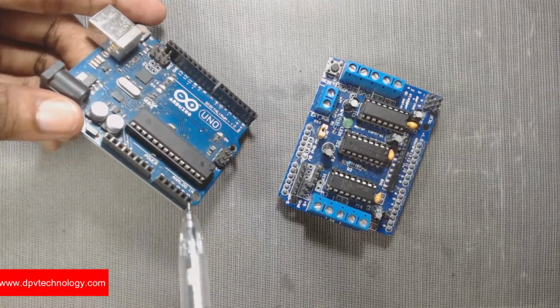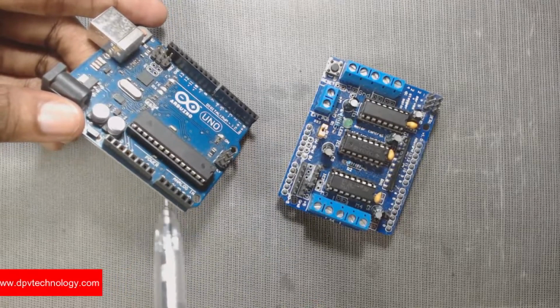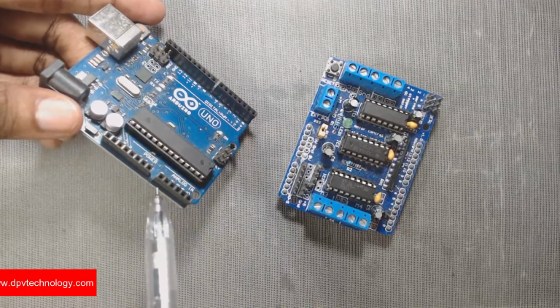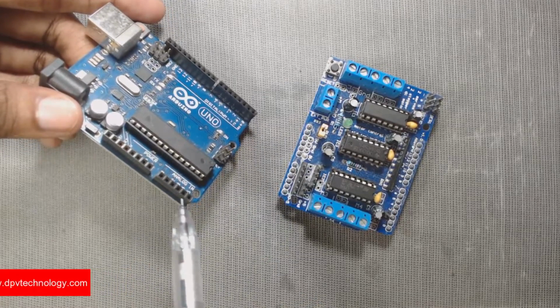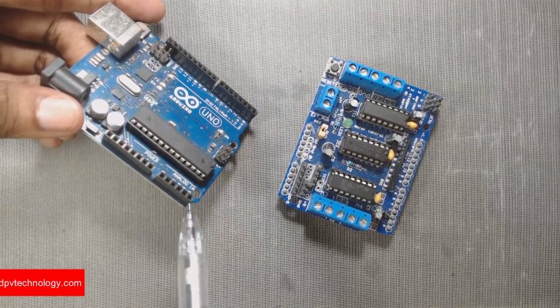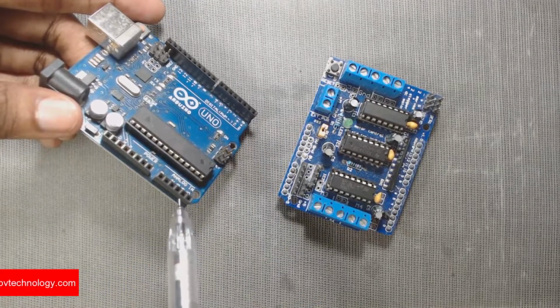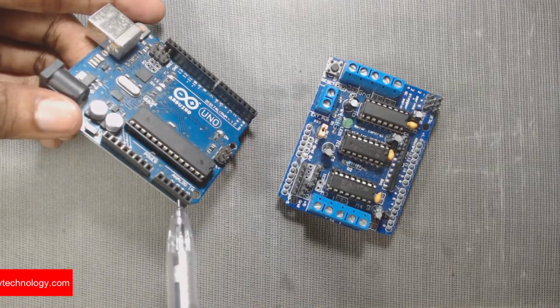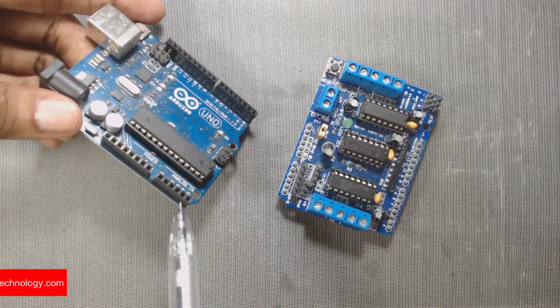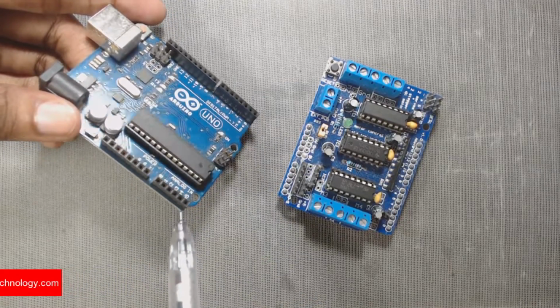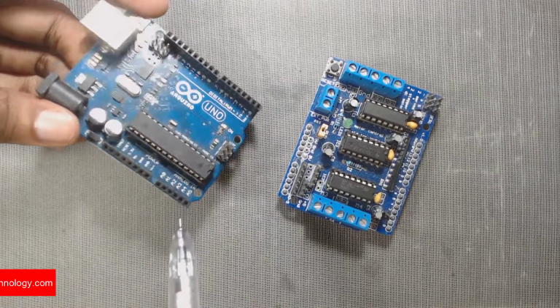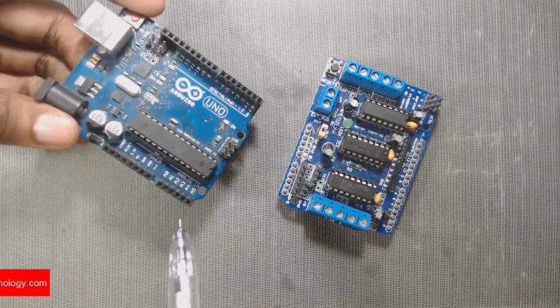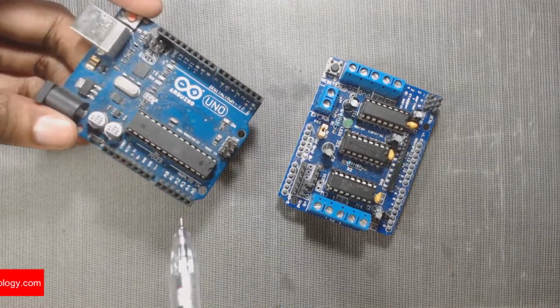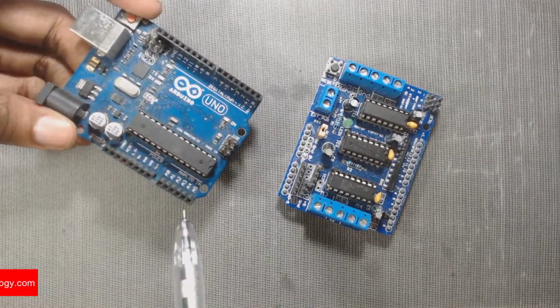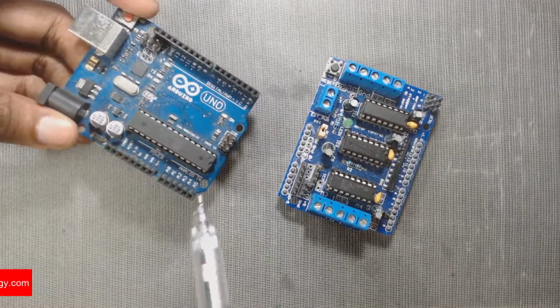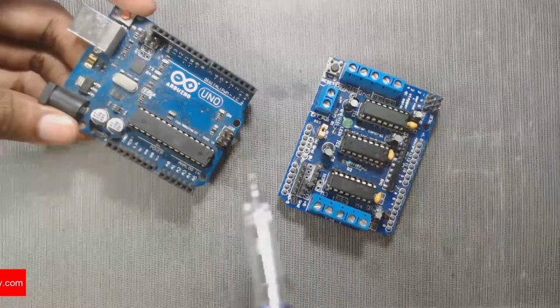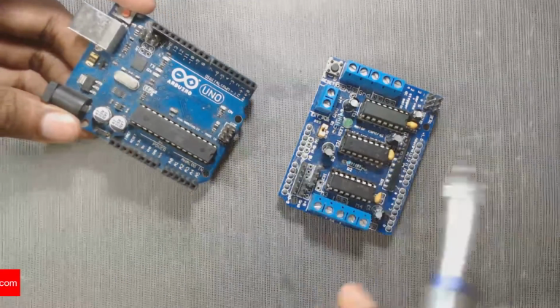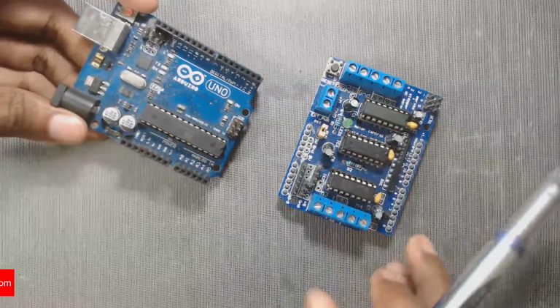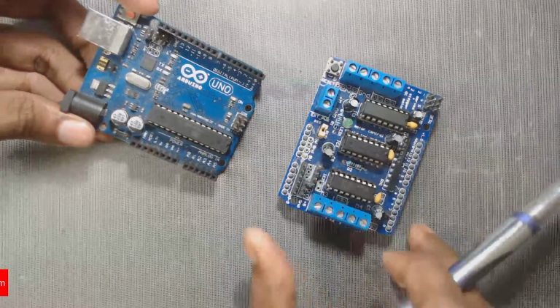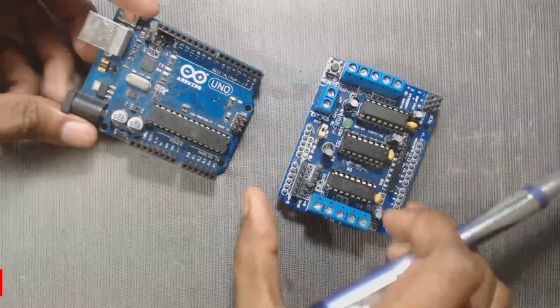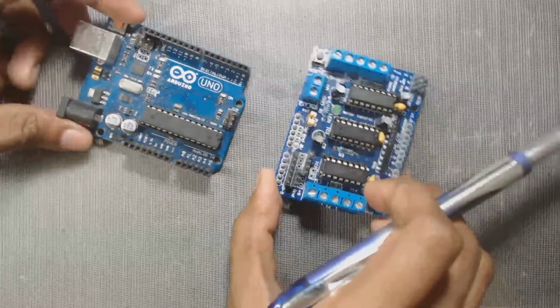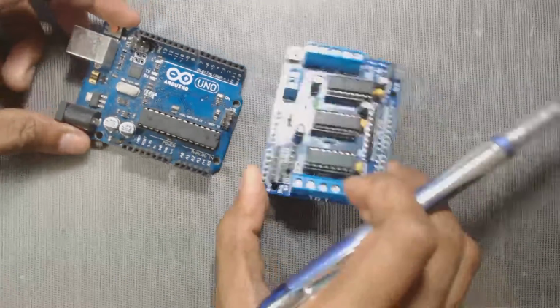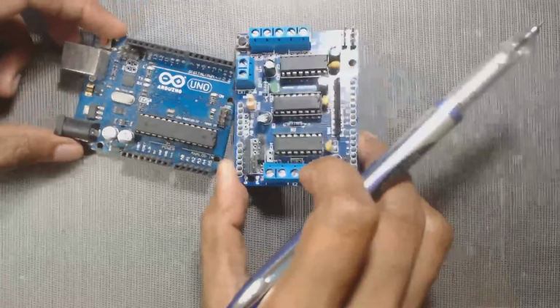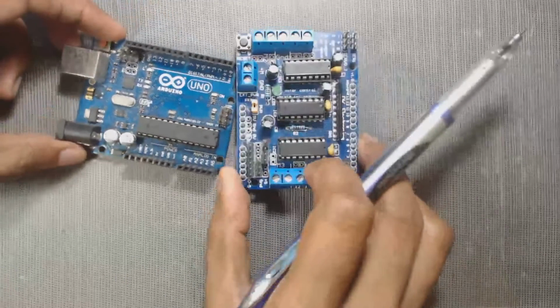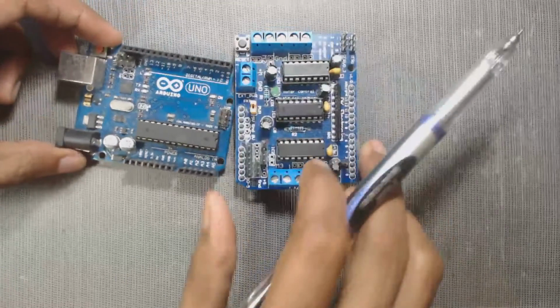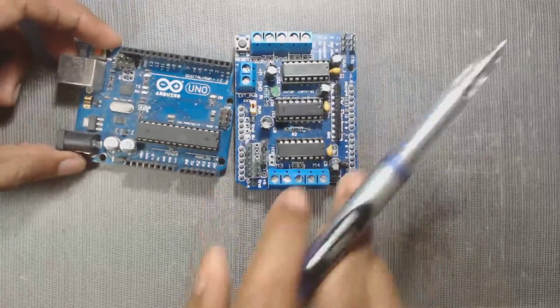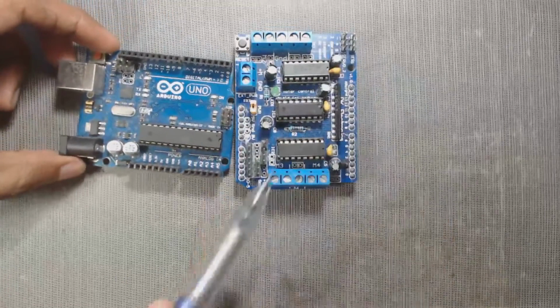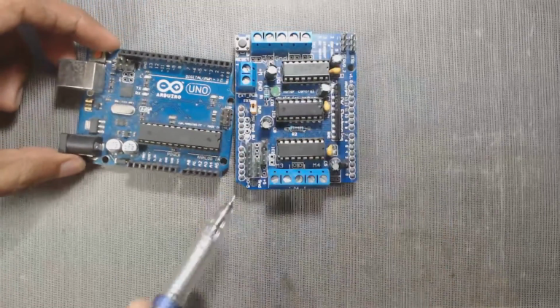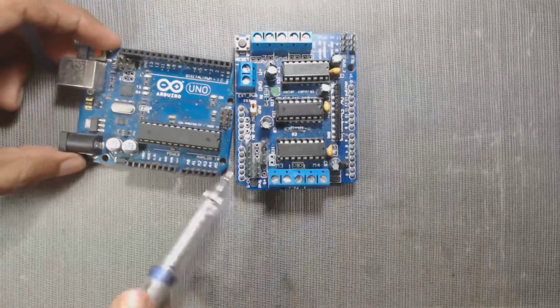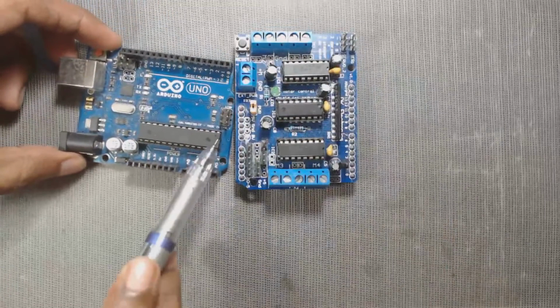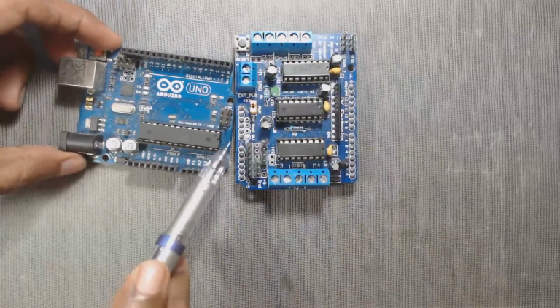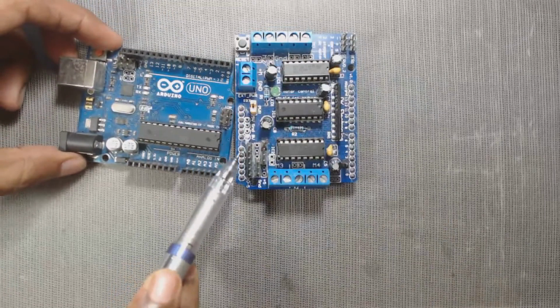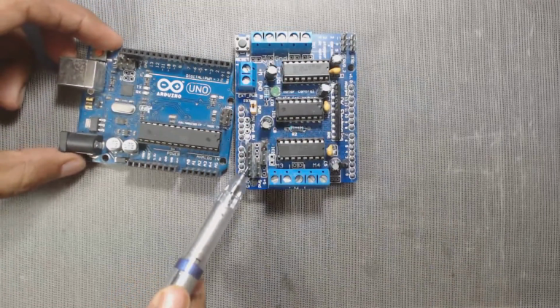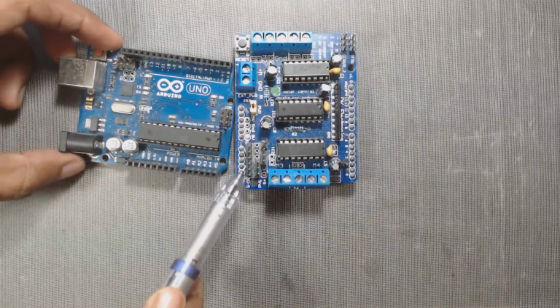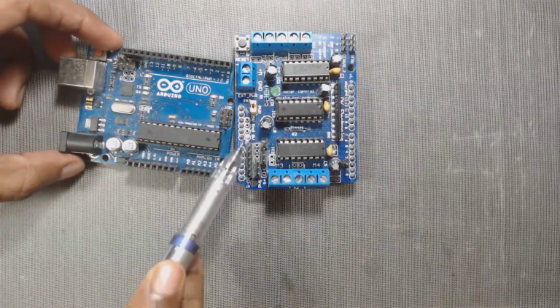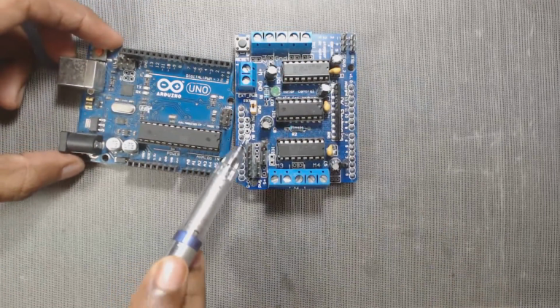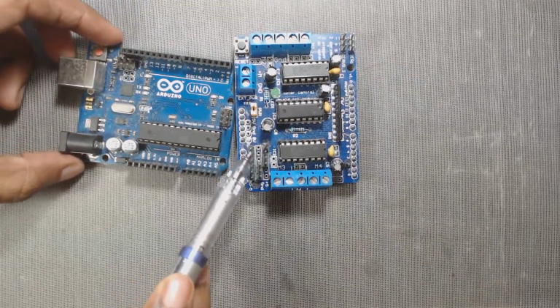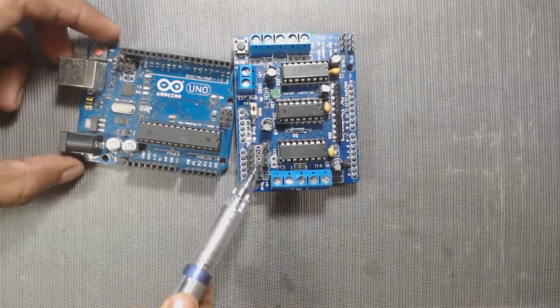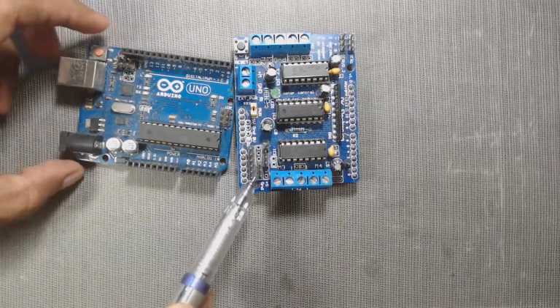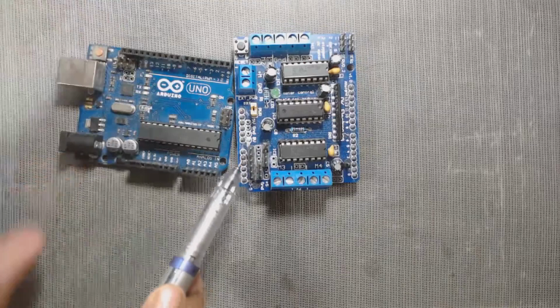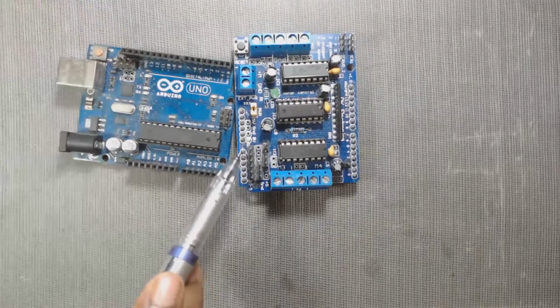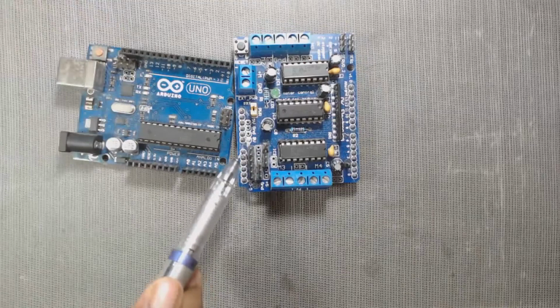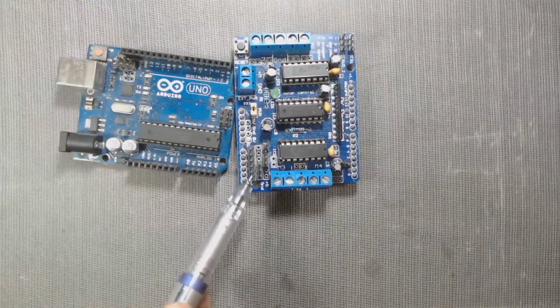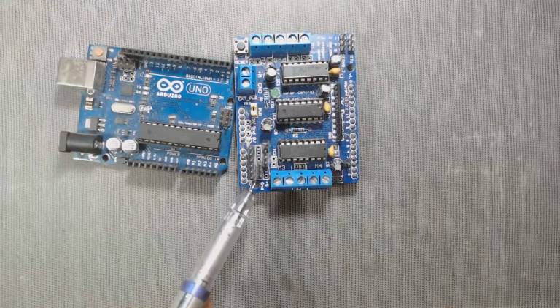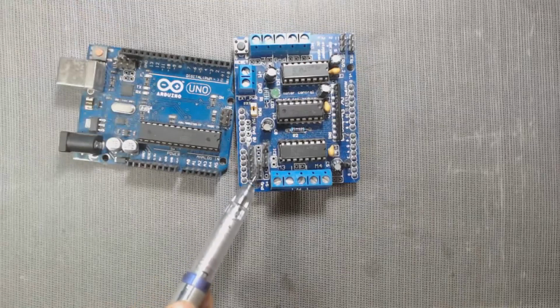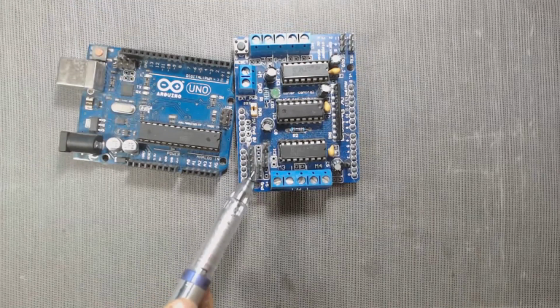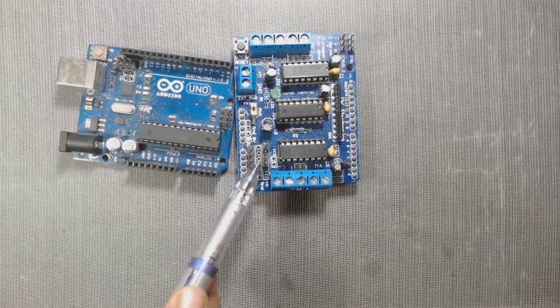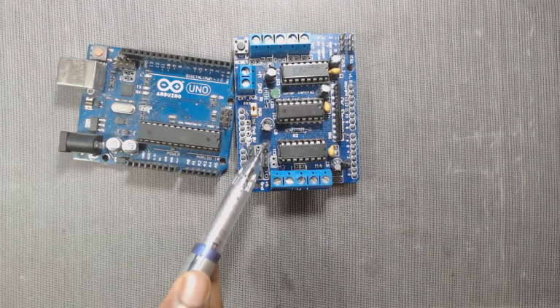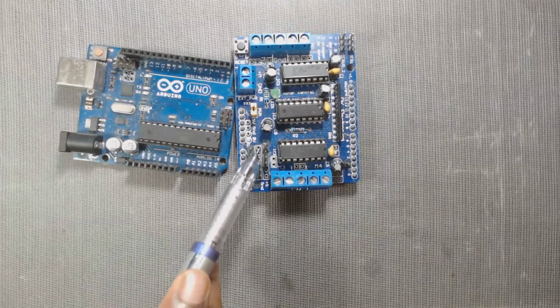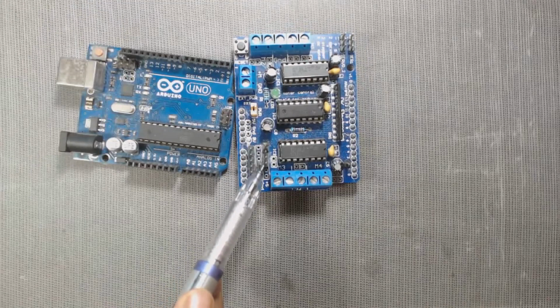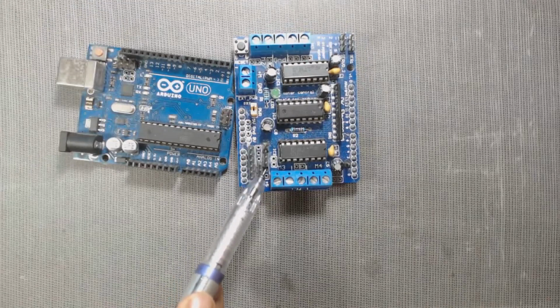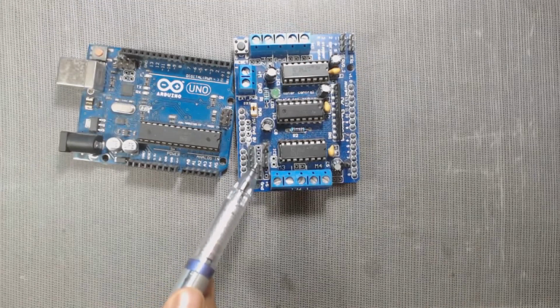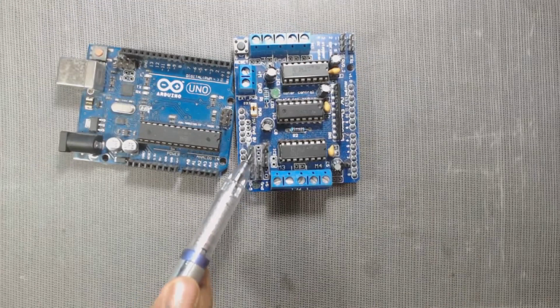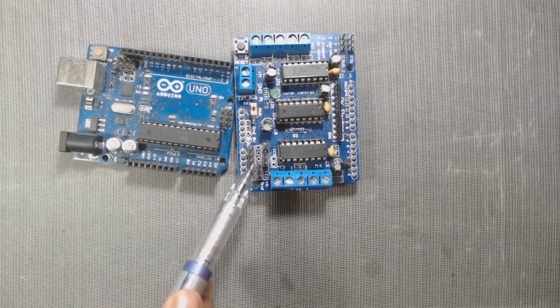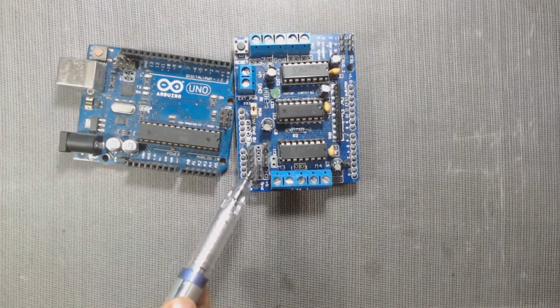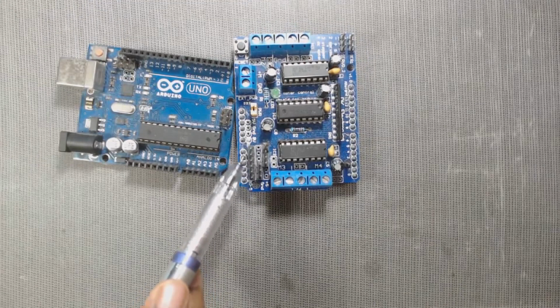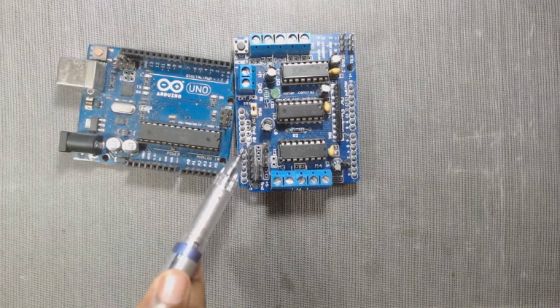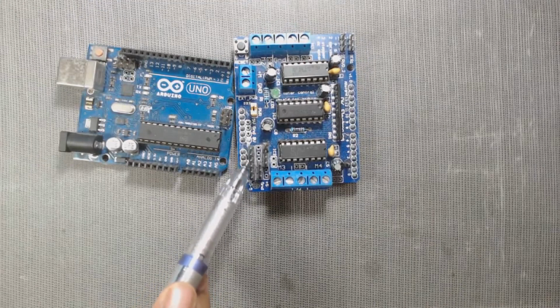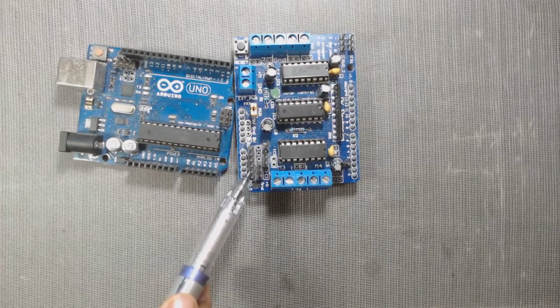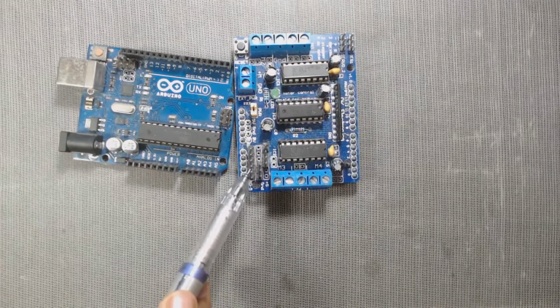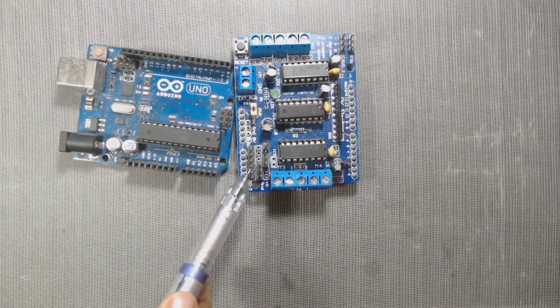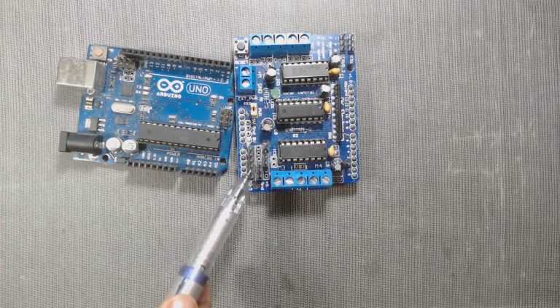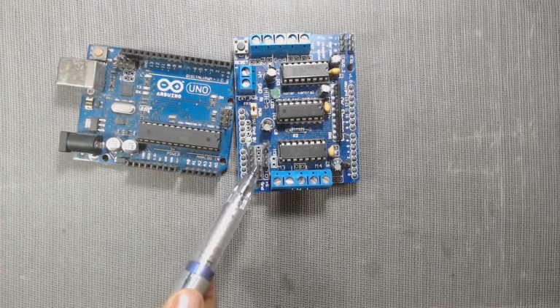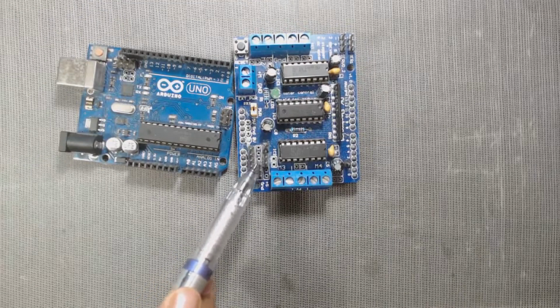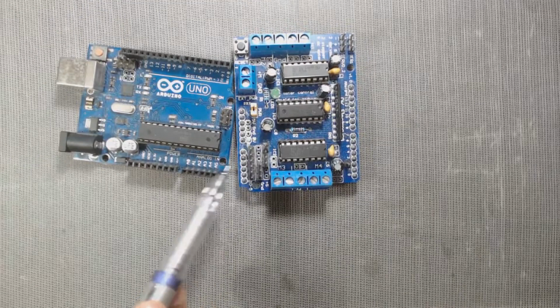You can also solder header pins like this to connect your sensors to the analog pins.